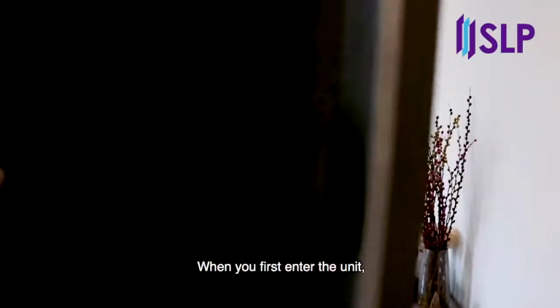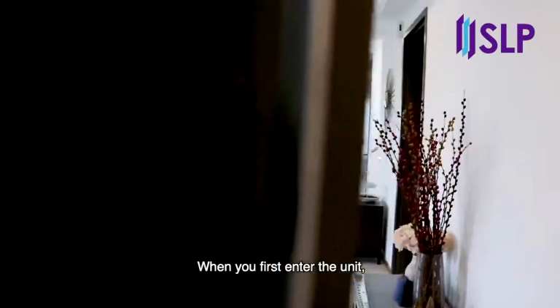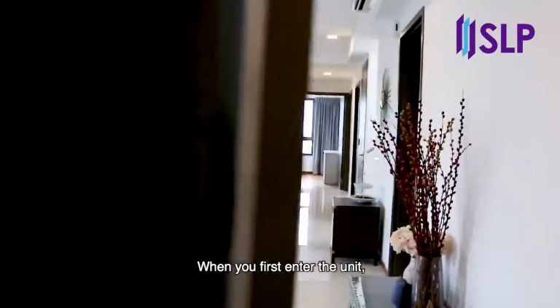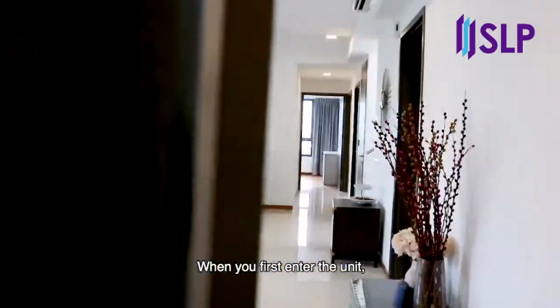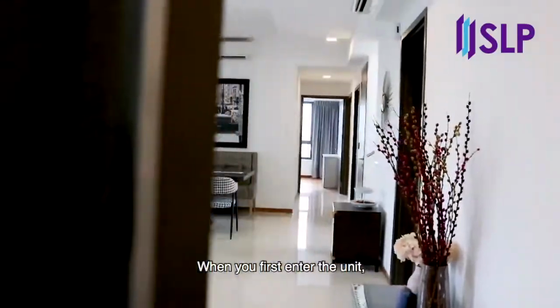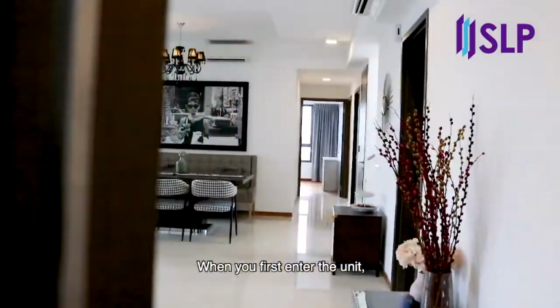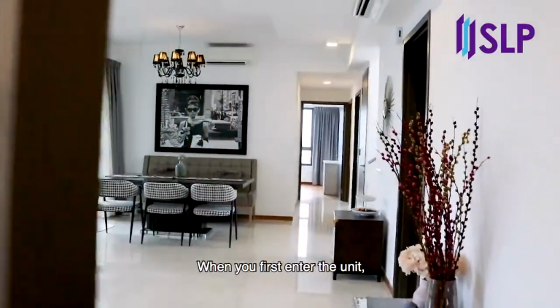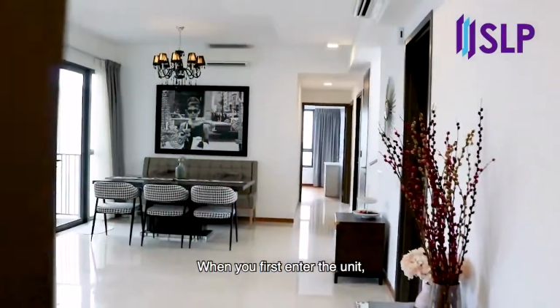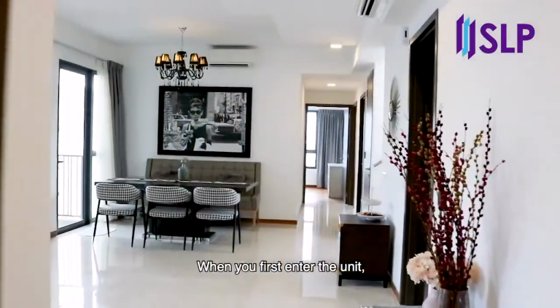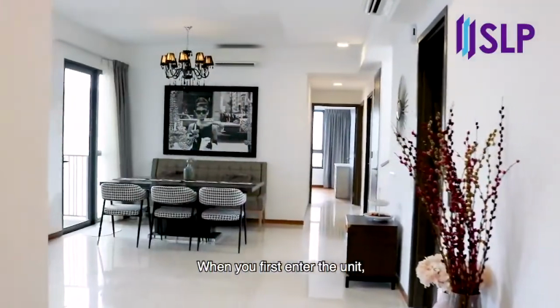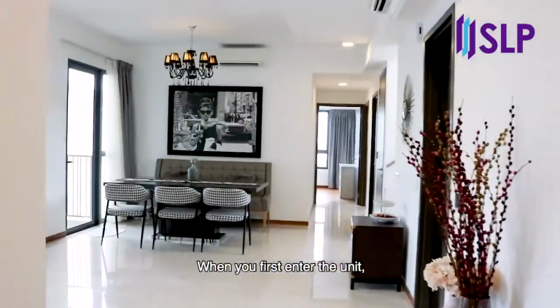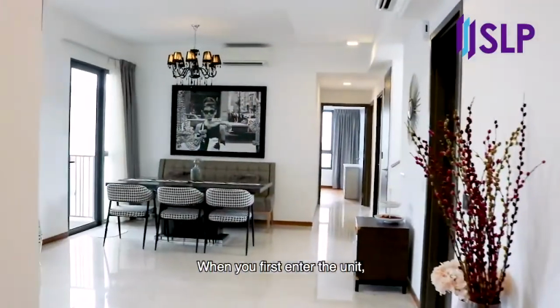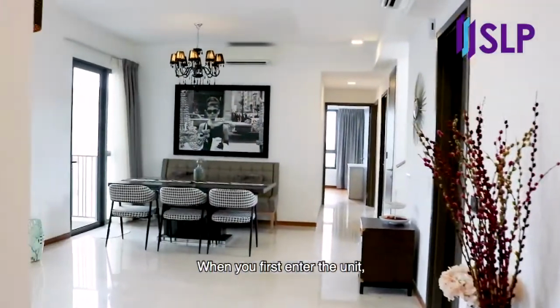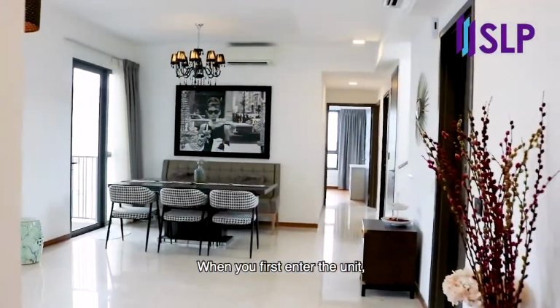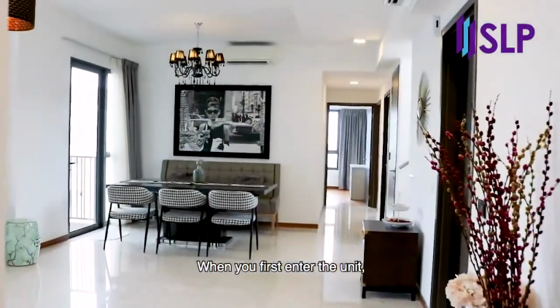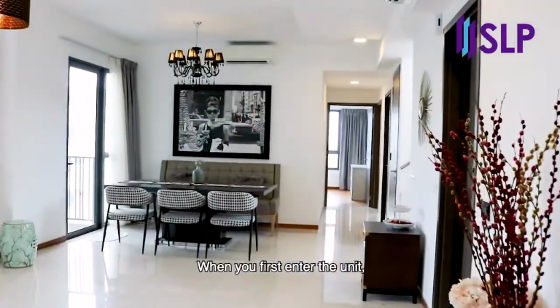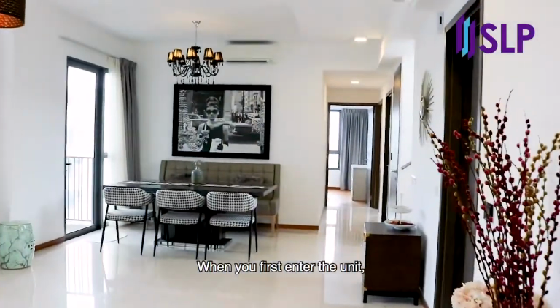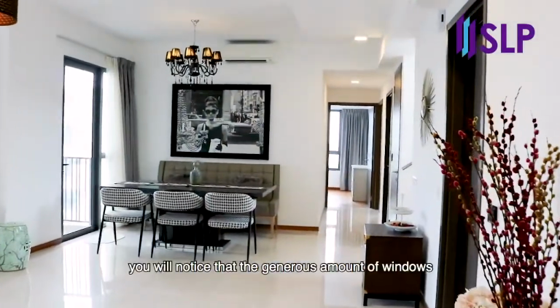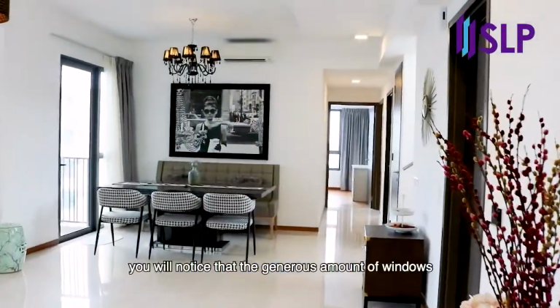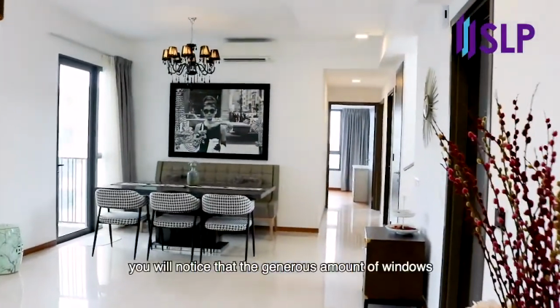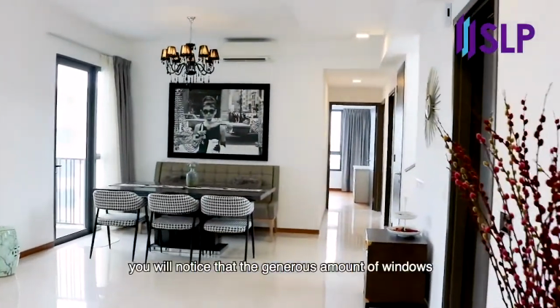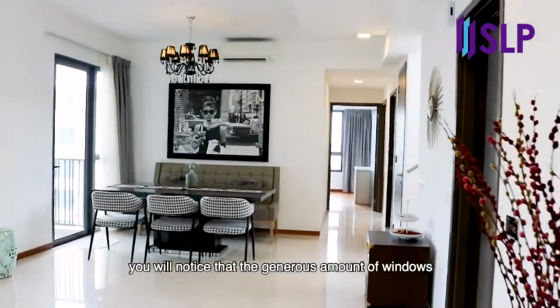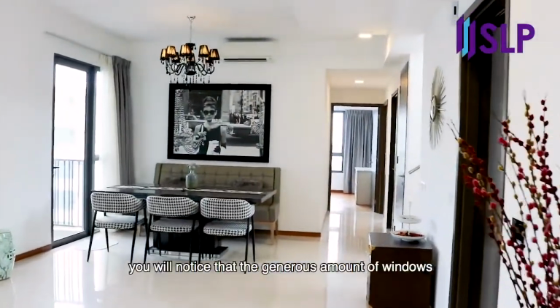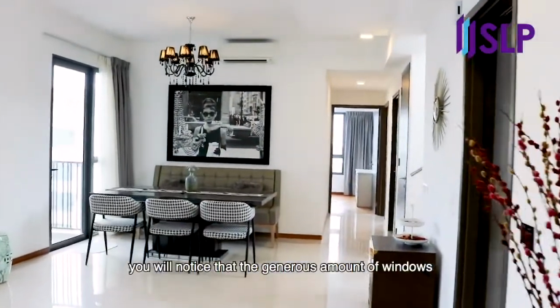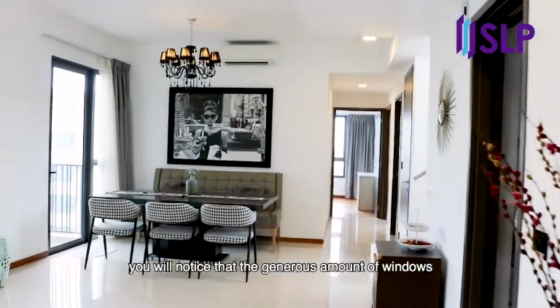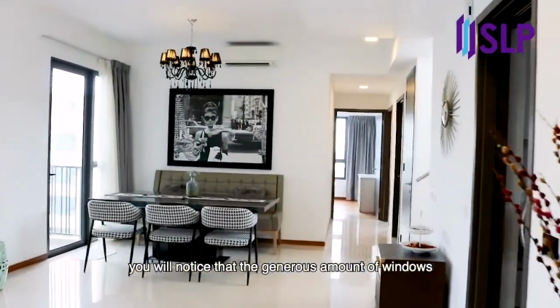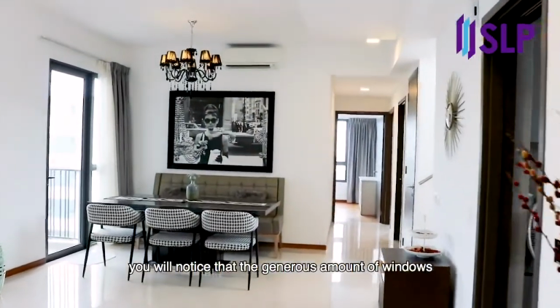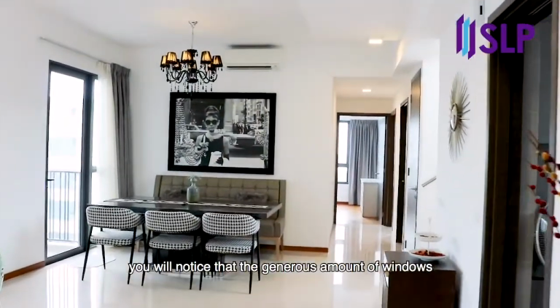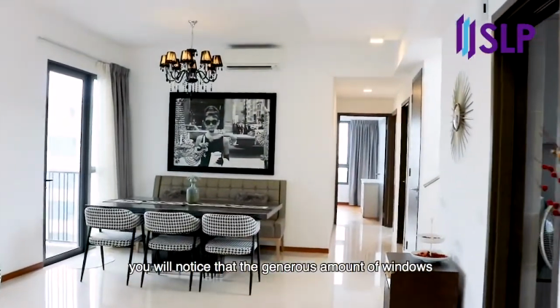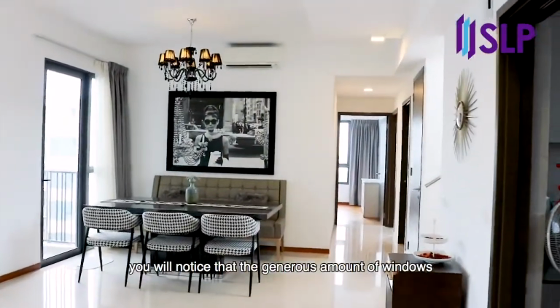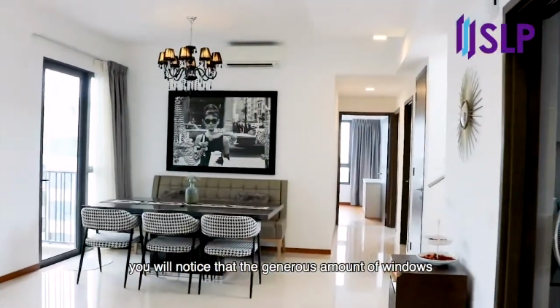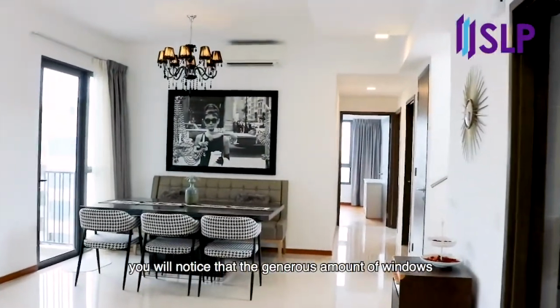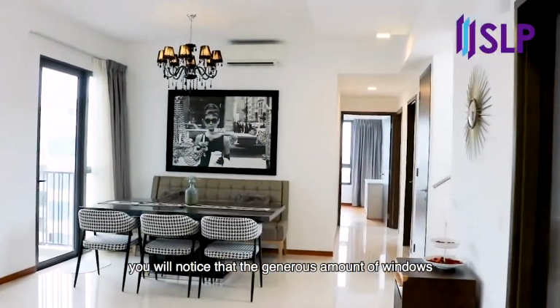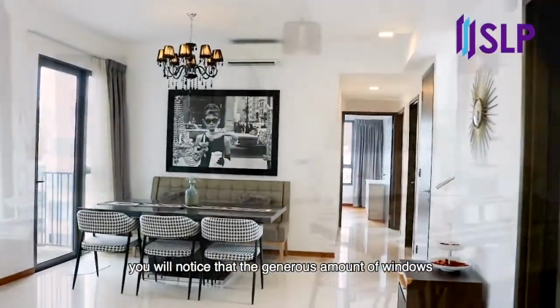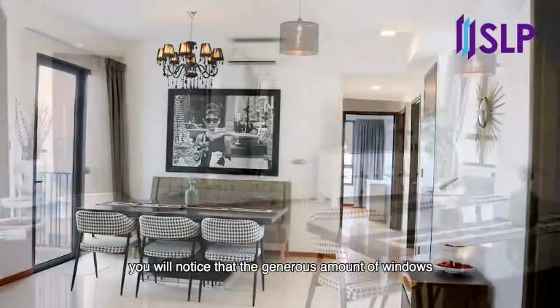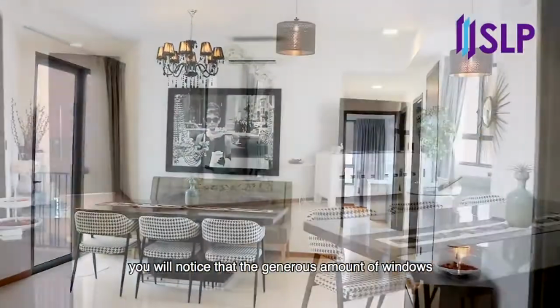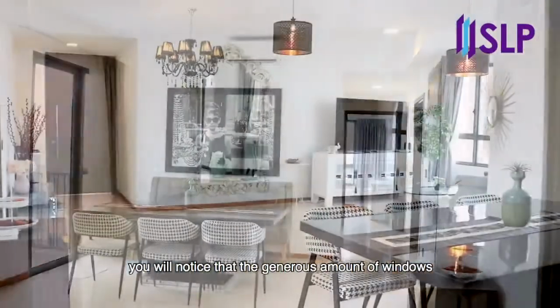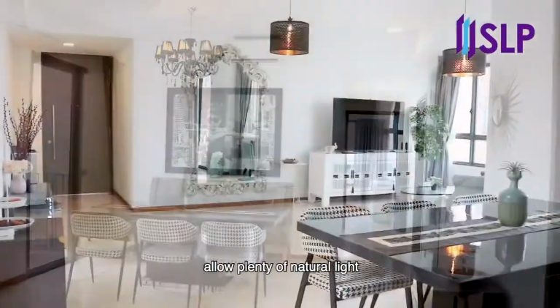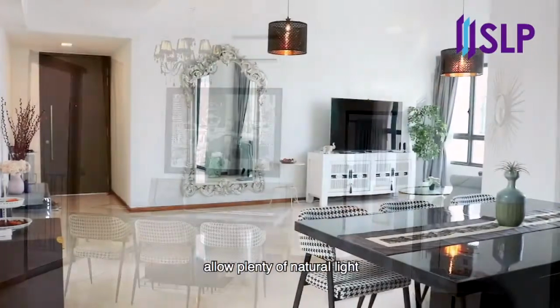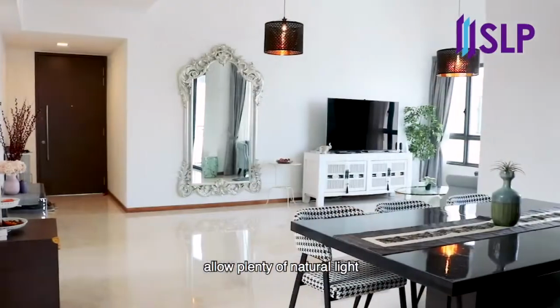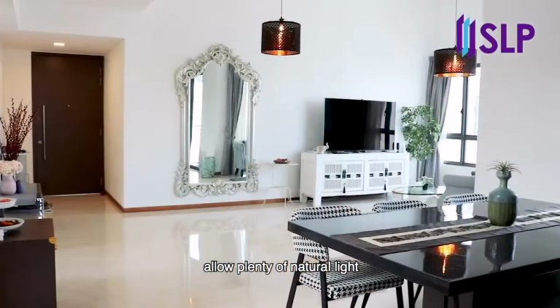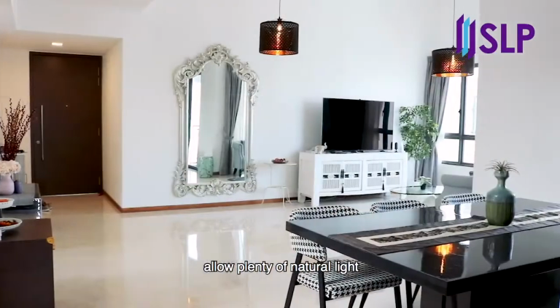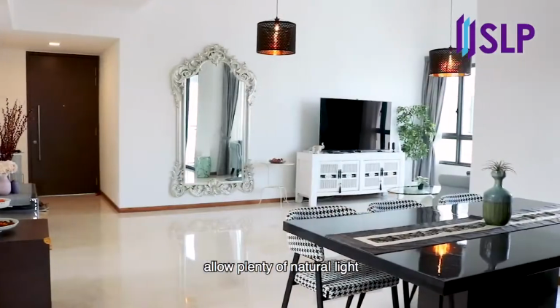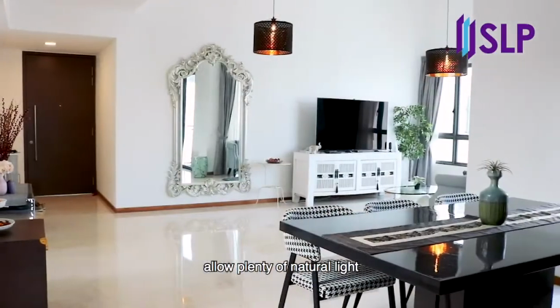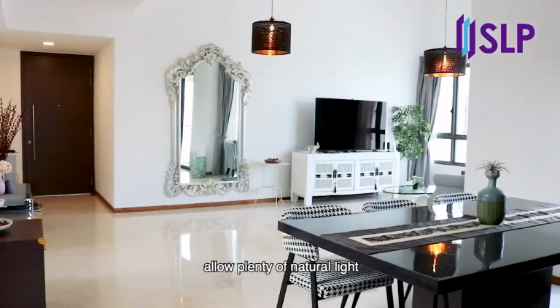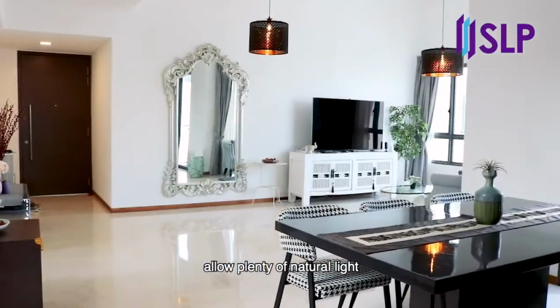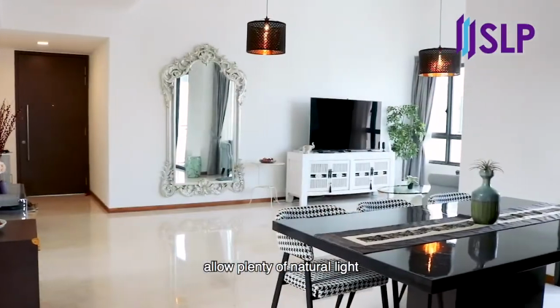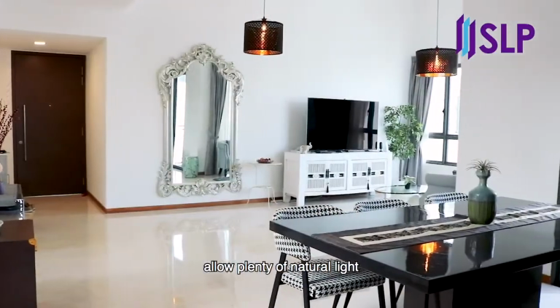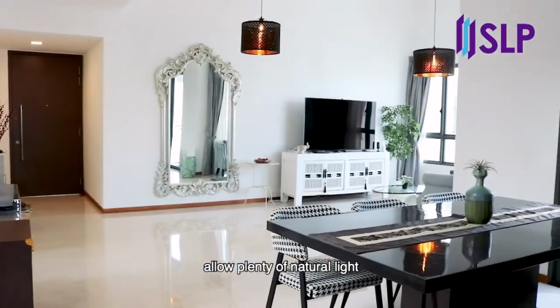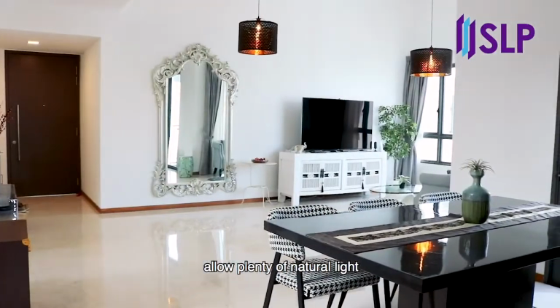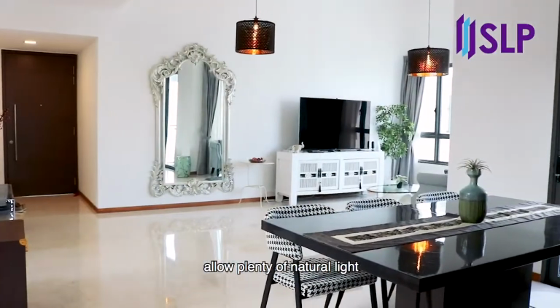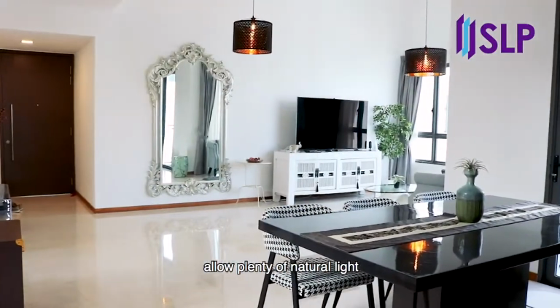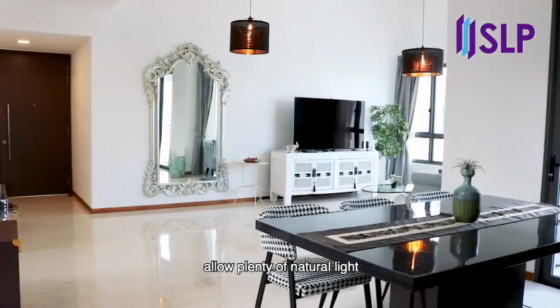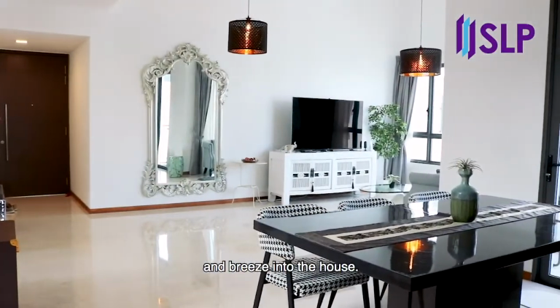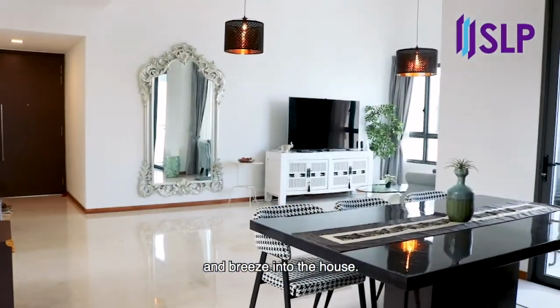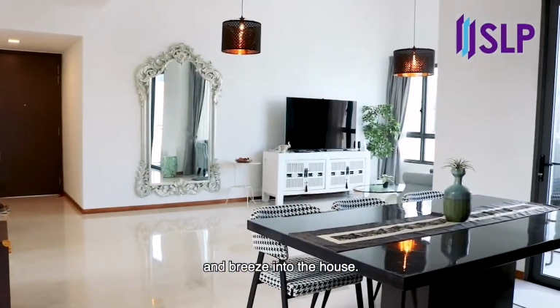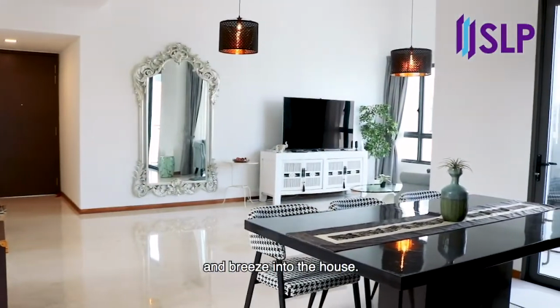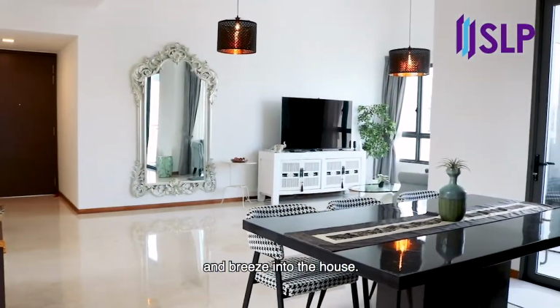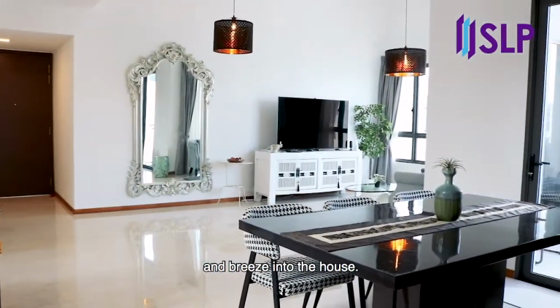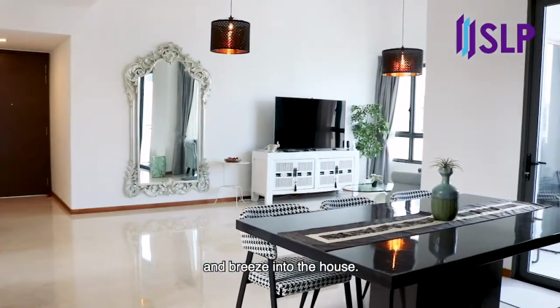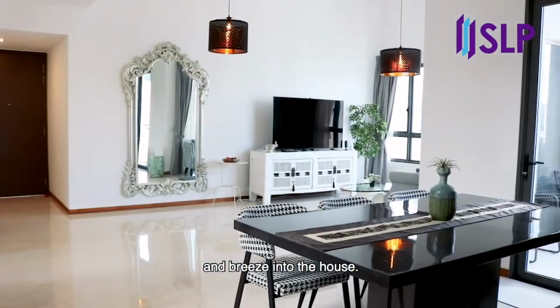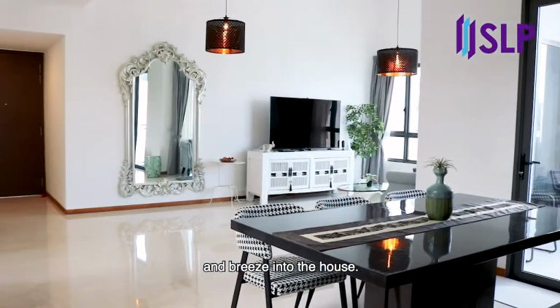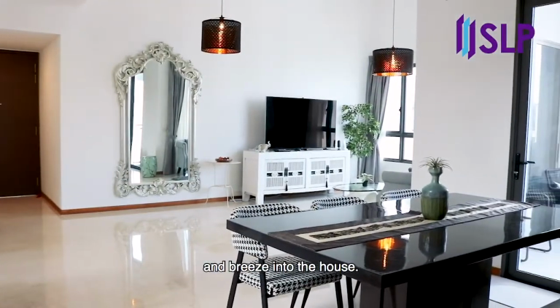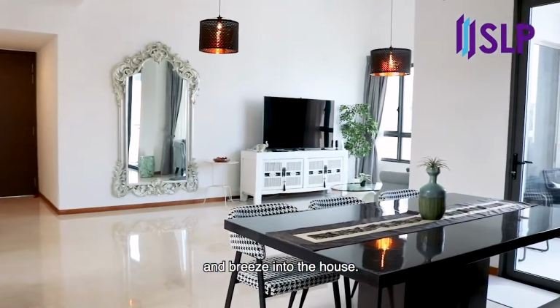When you first enter the unit, you'll notice that the generous amount of windows allow plenty of natural light and breeze into the house.